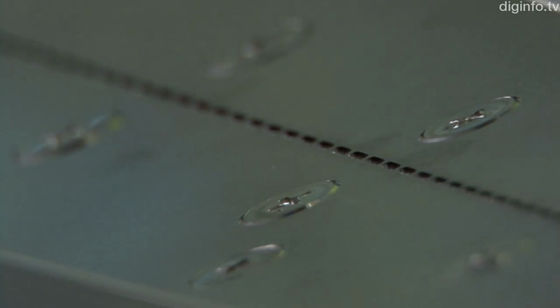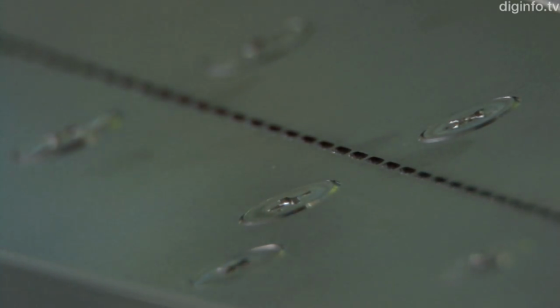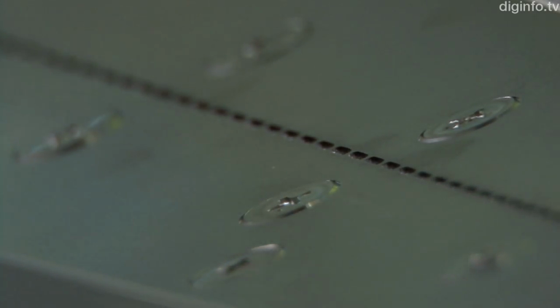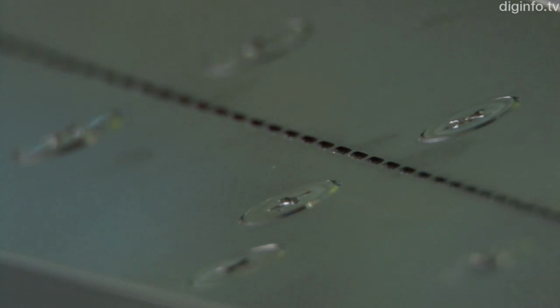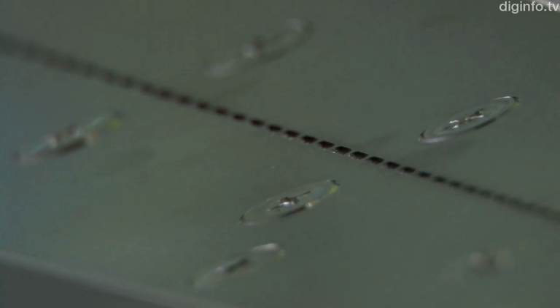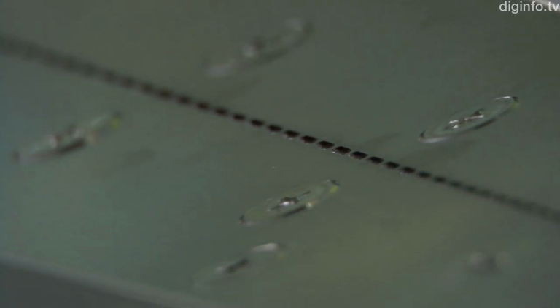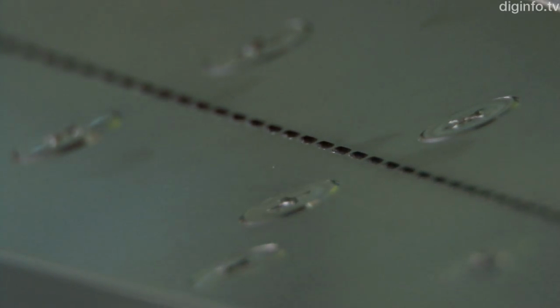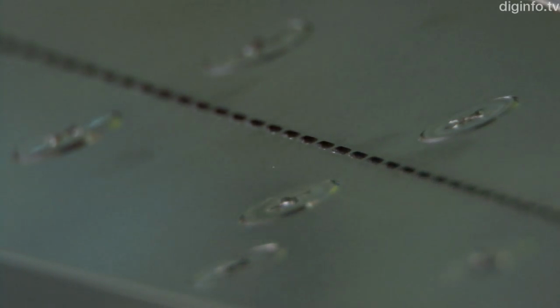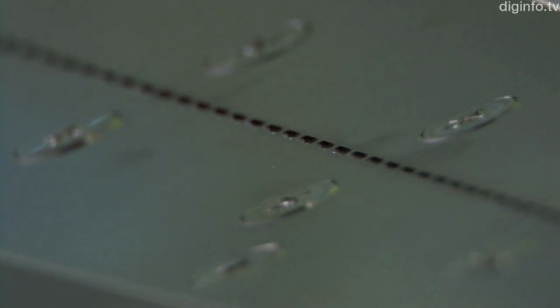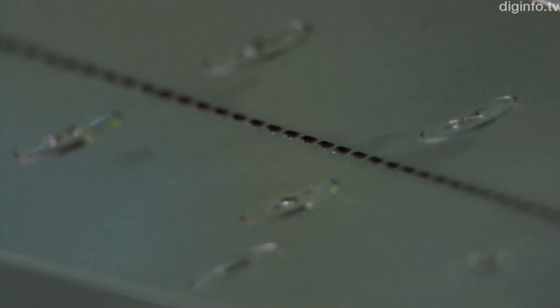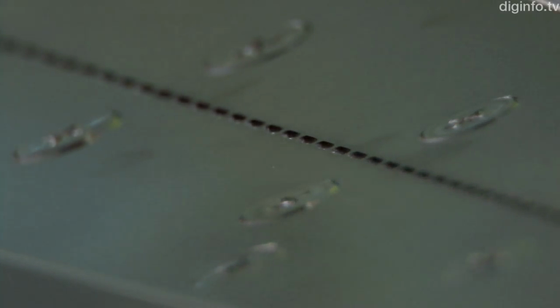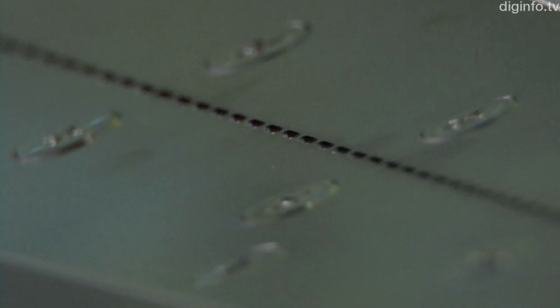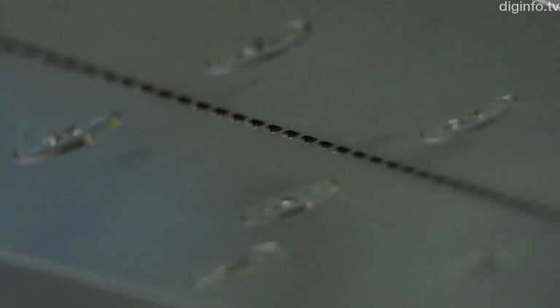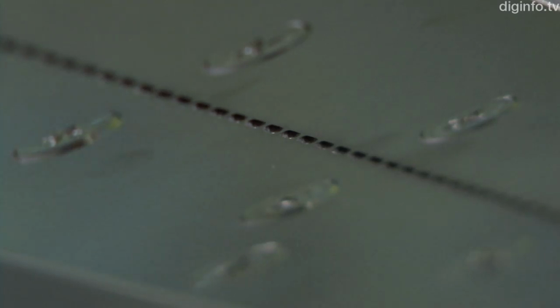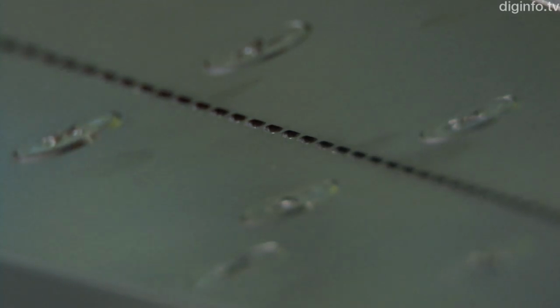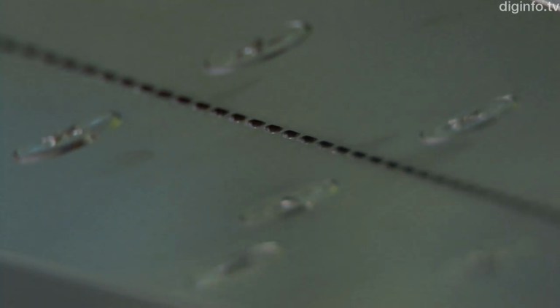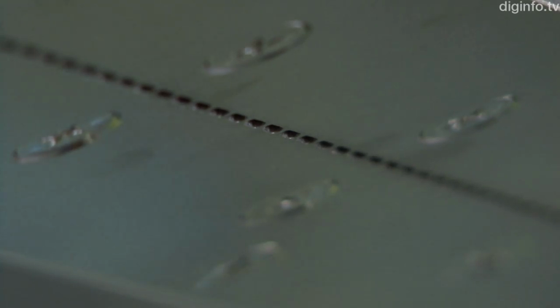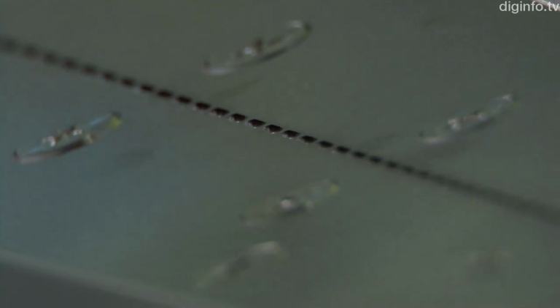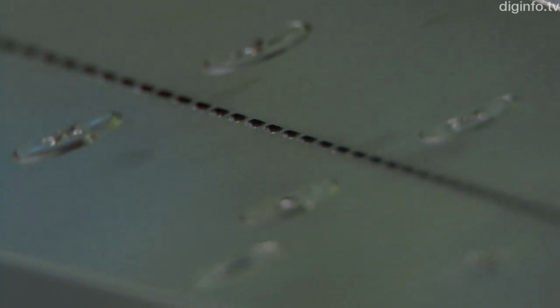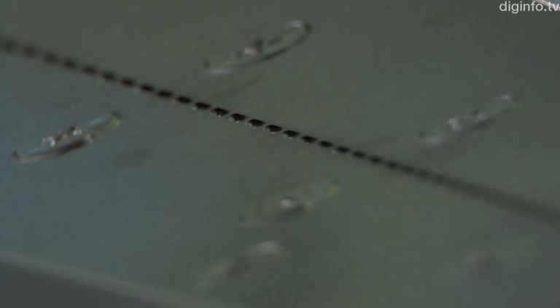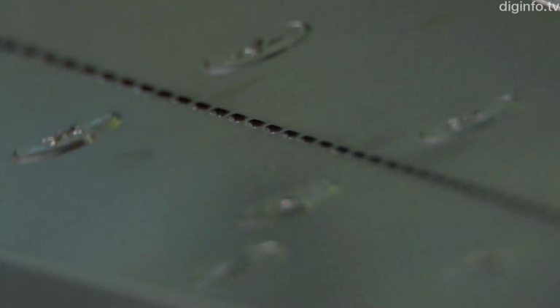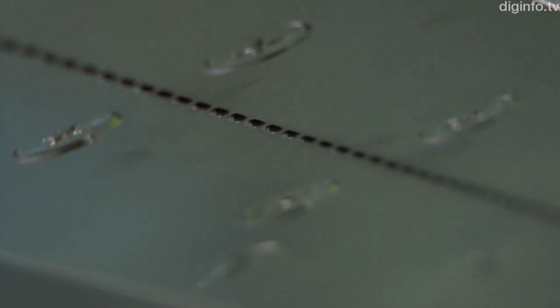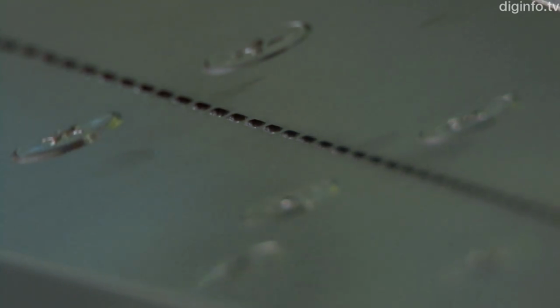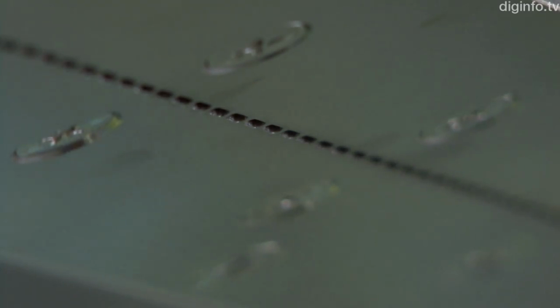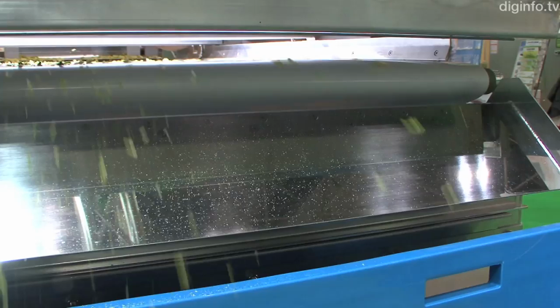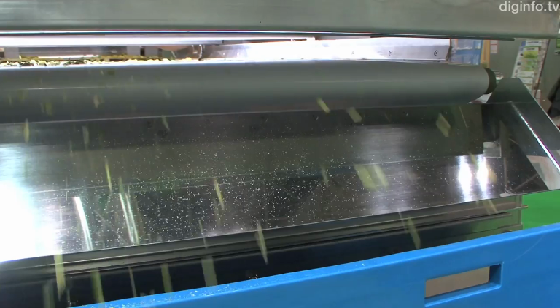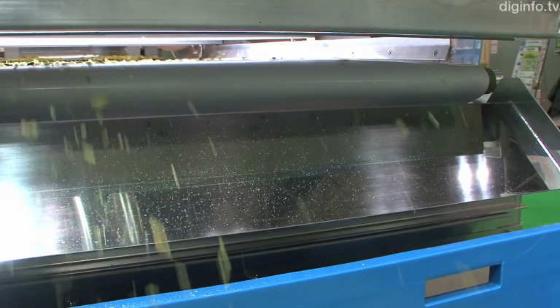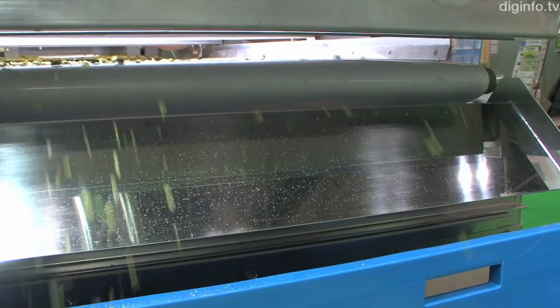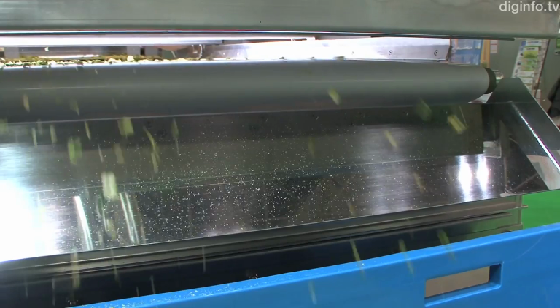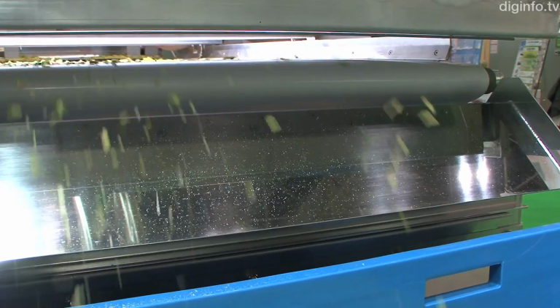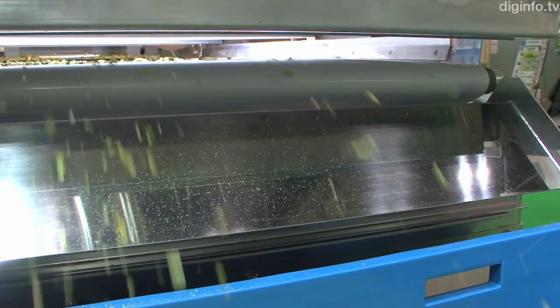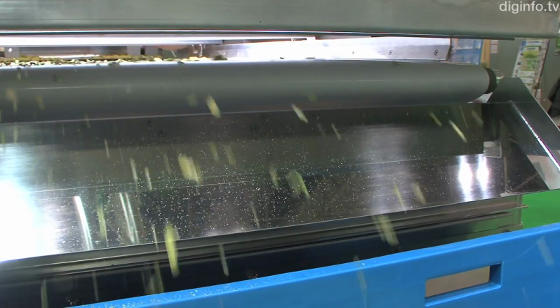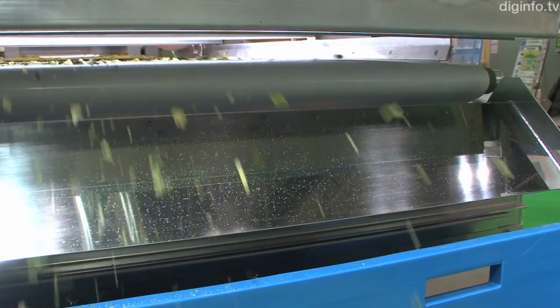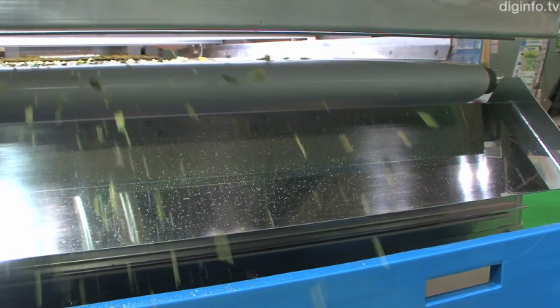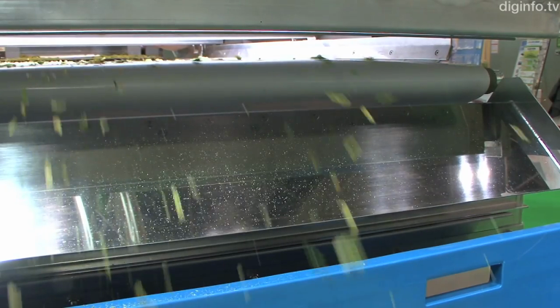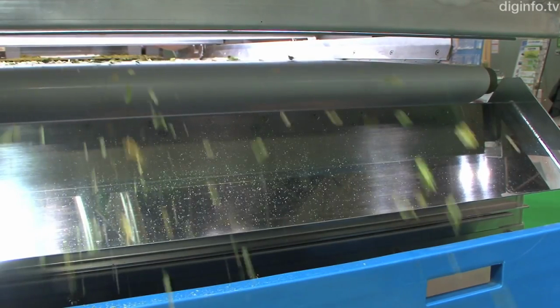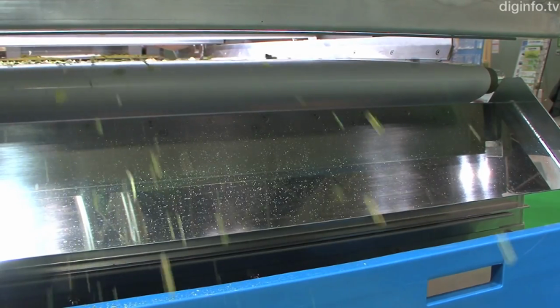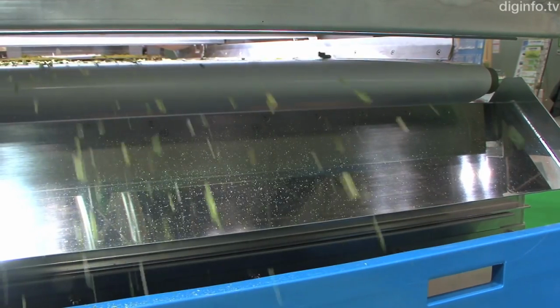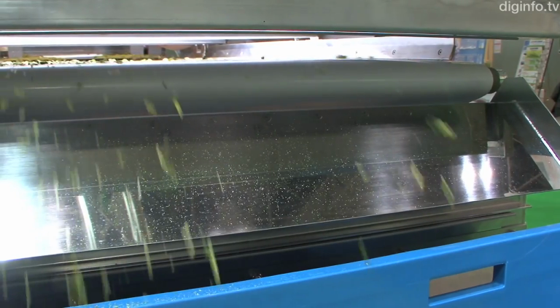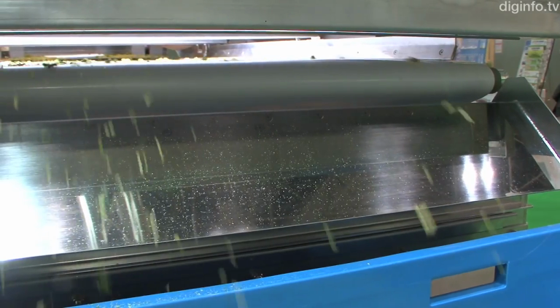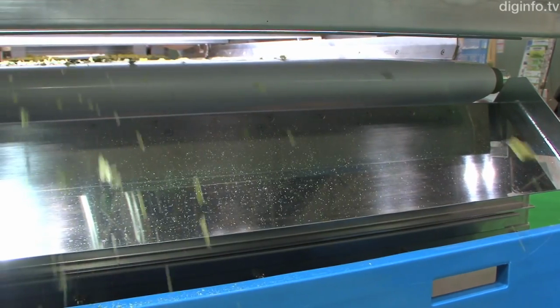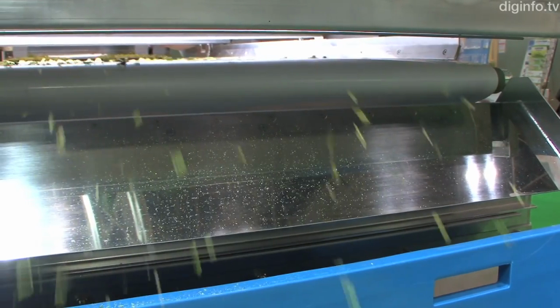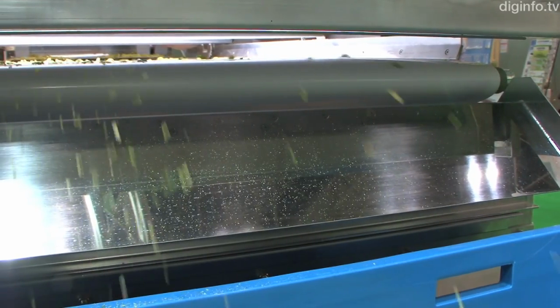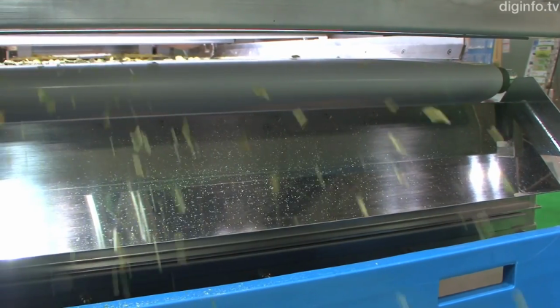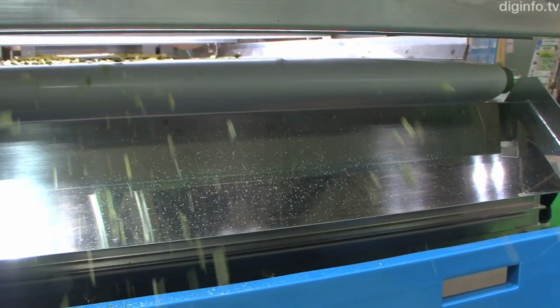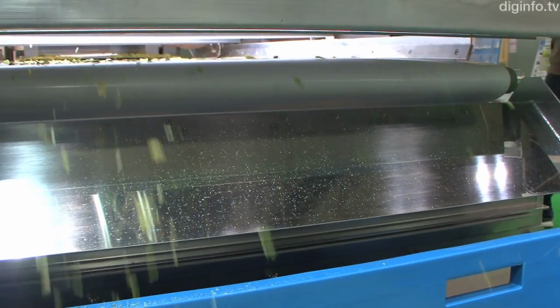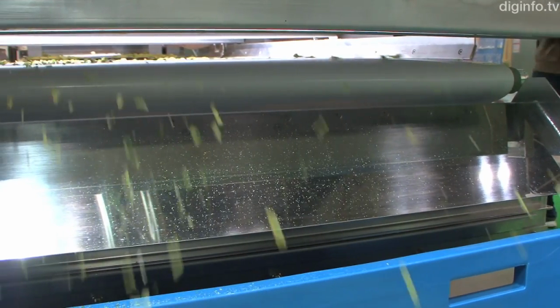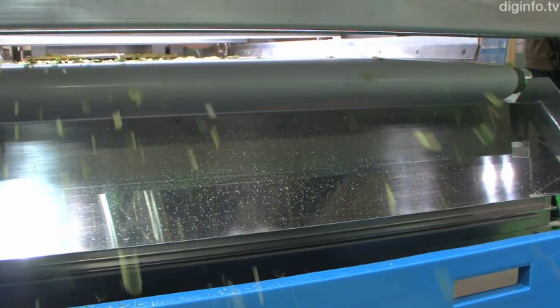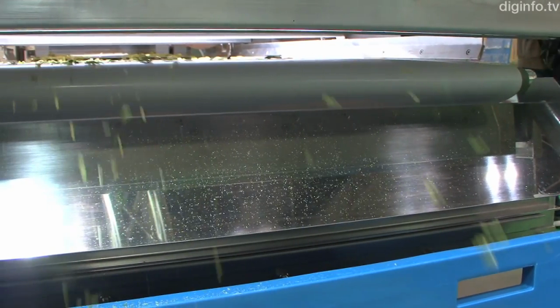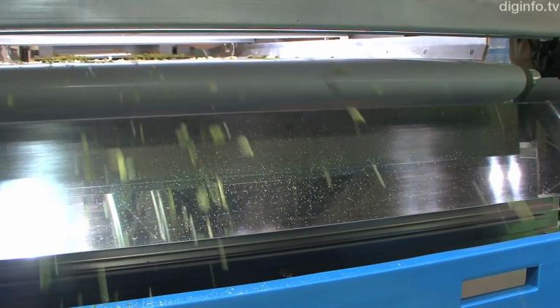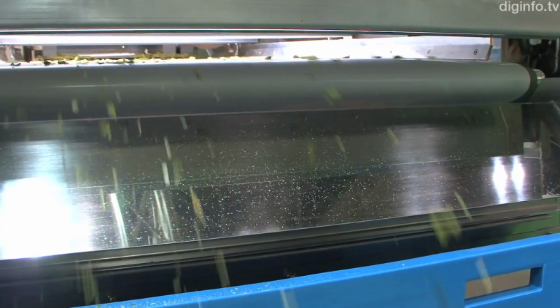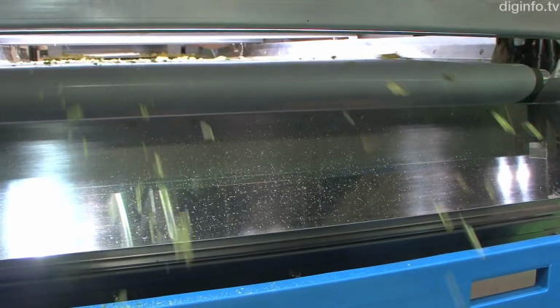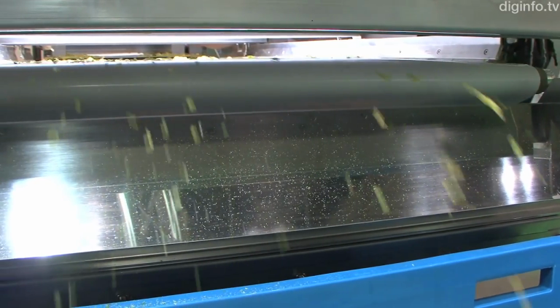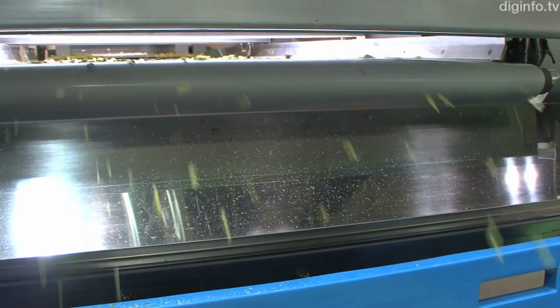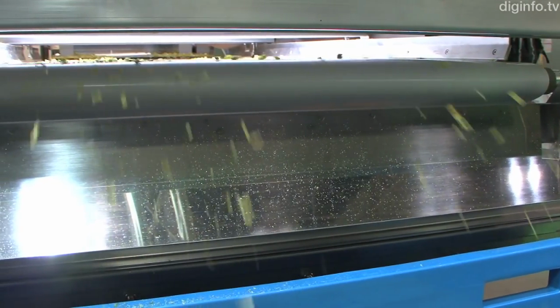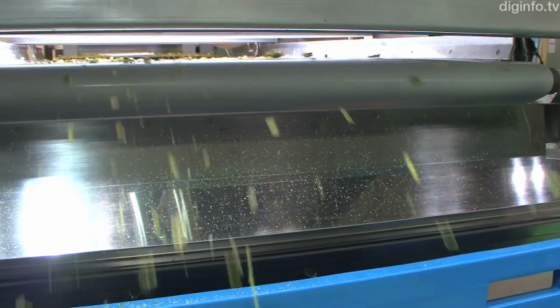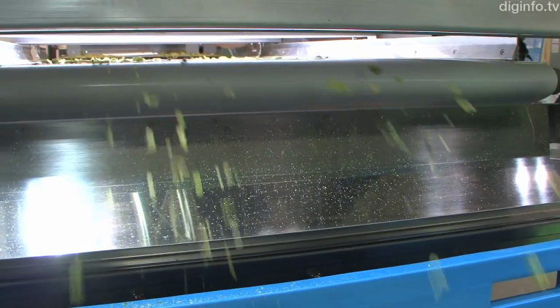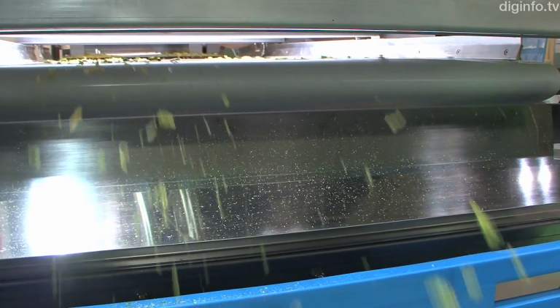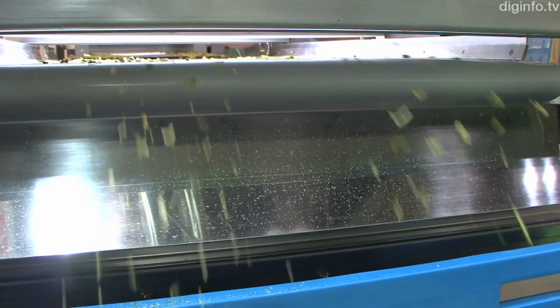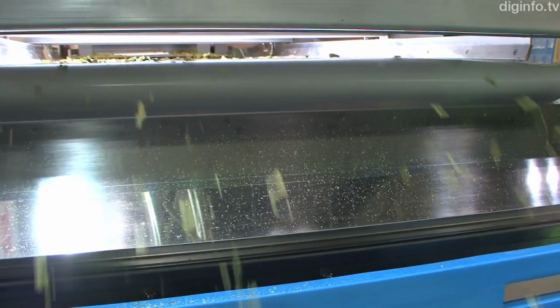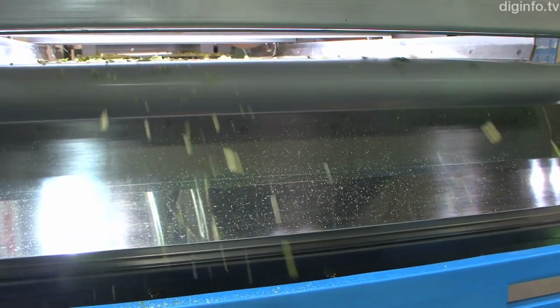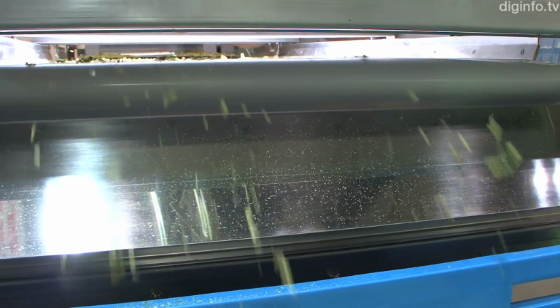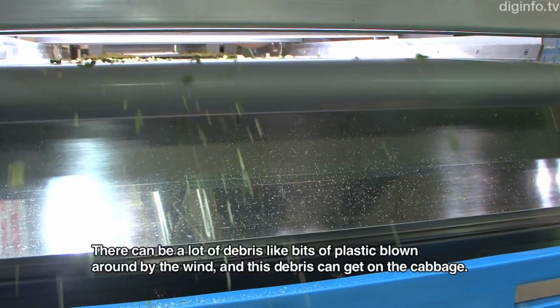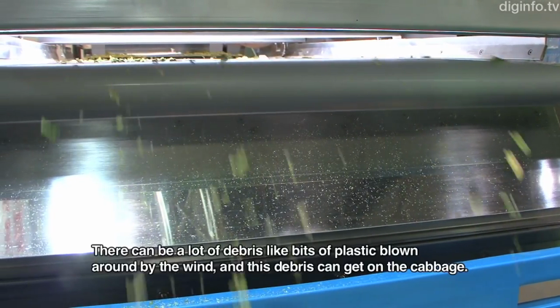In the case of the dehydrated cabbage in the demonstration, it can process 300 to 400kg per hour.